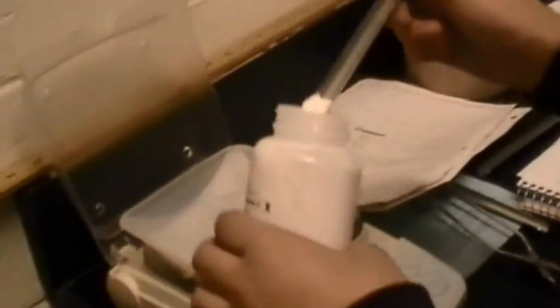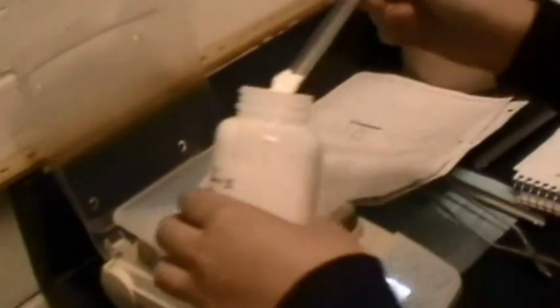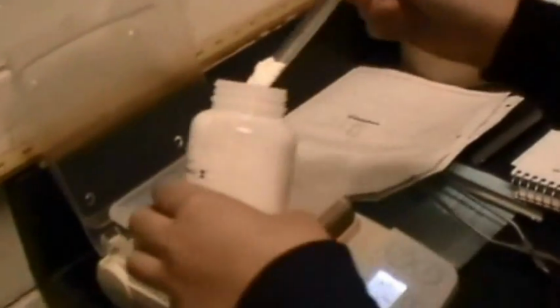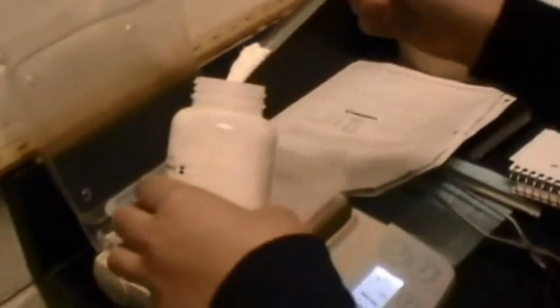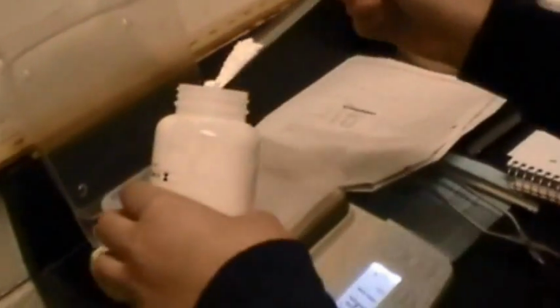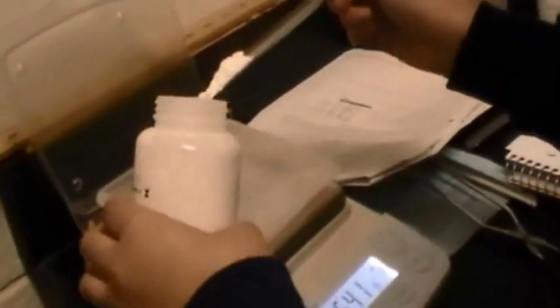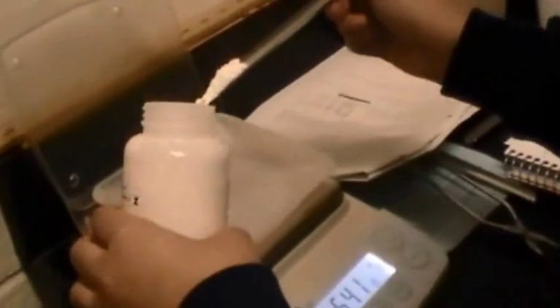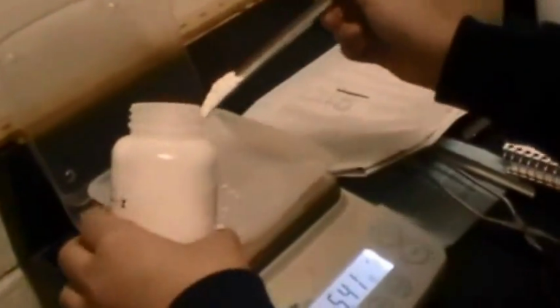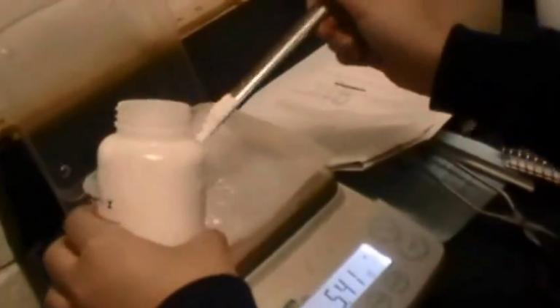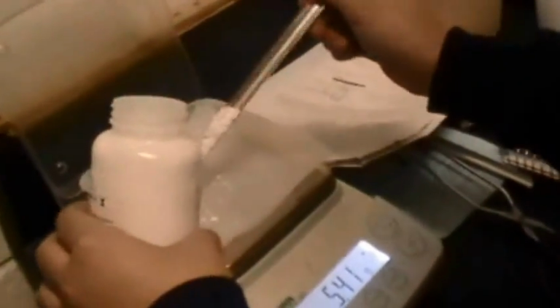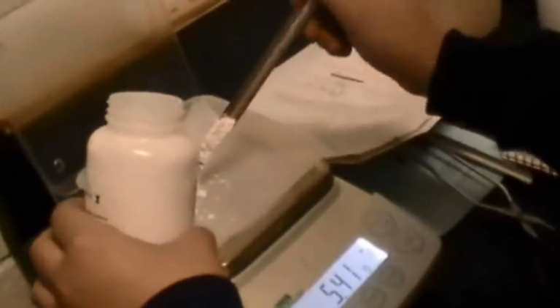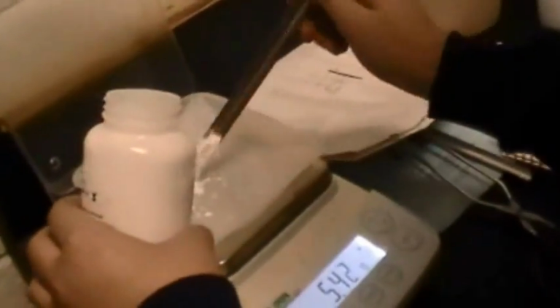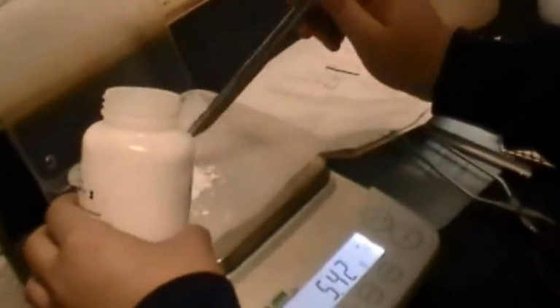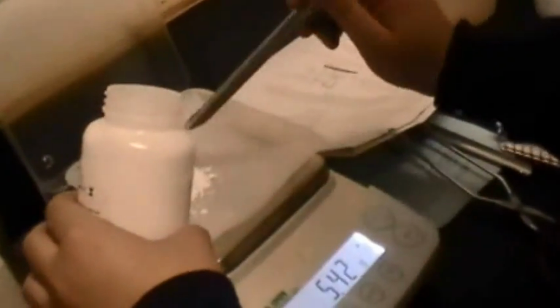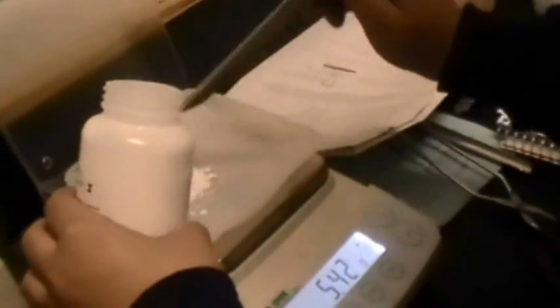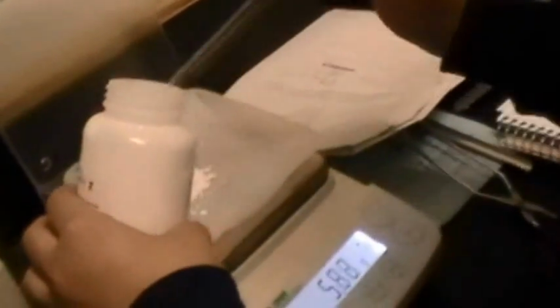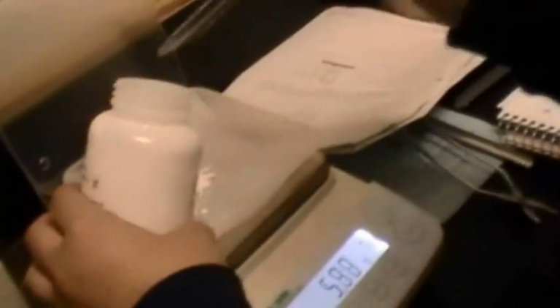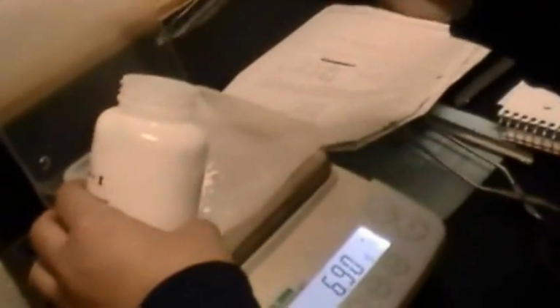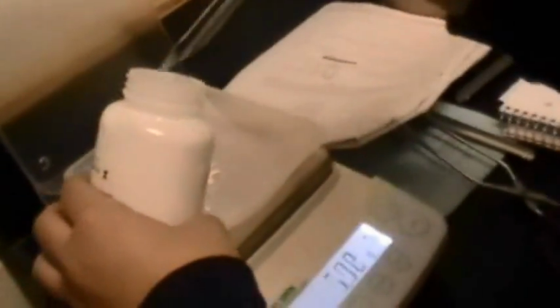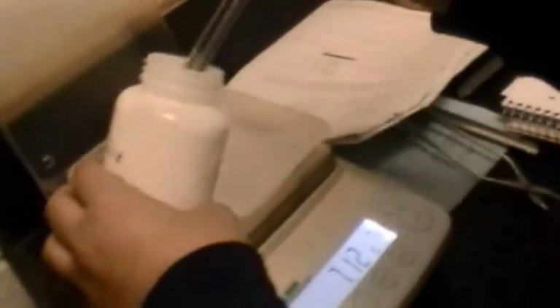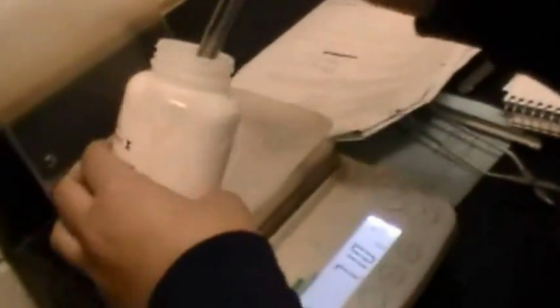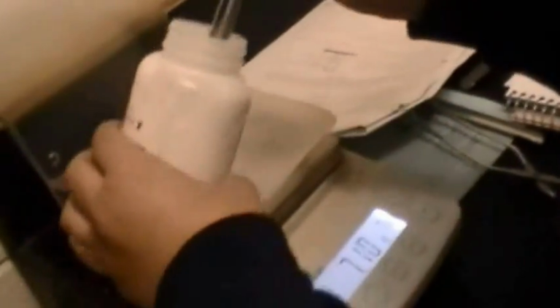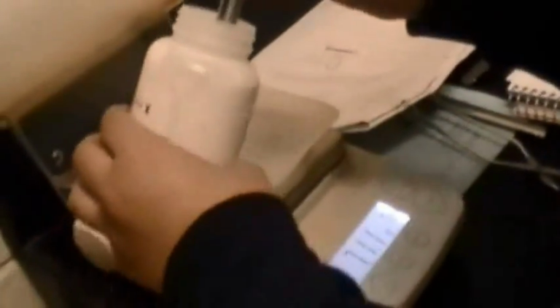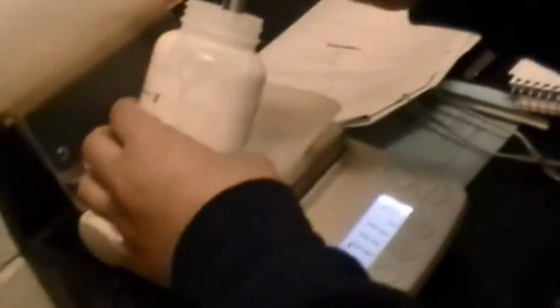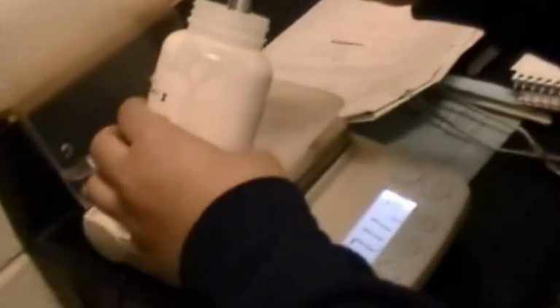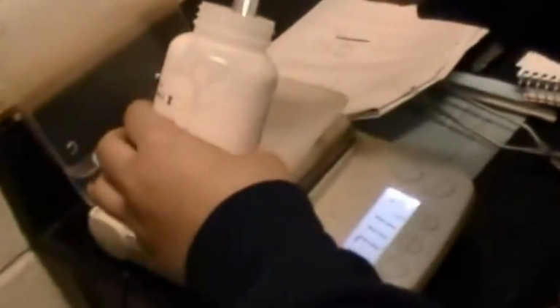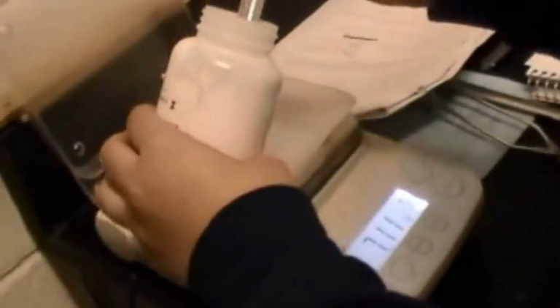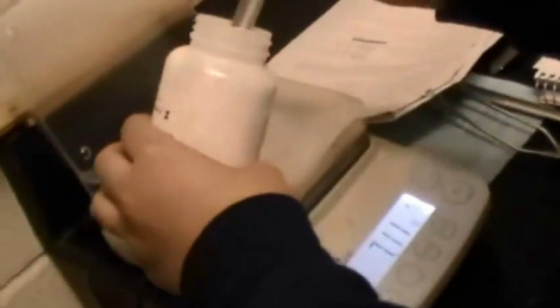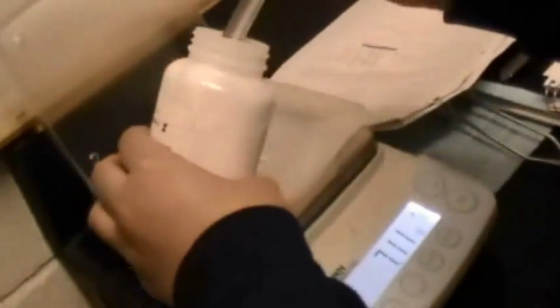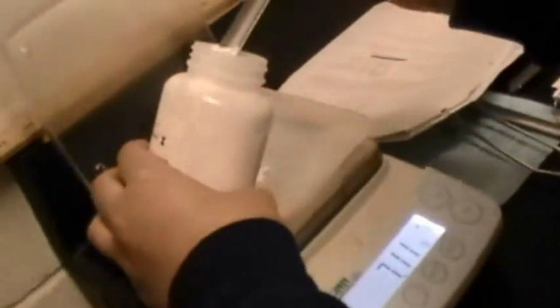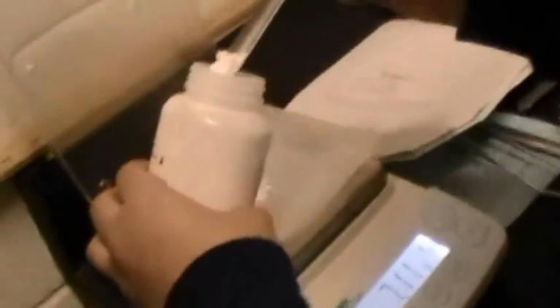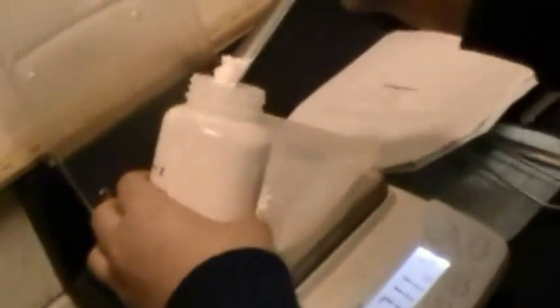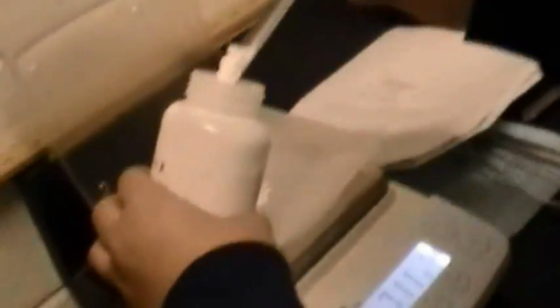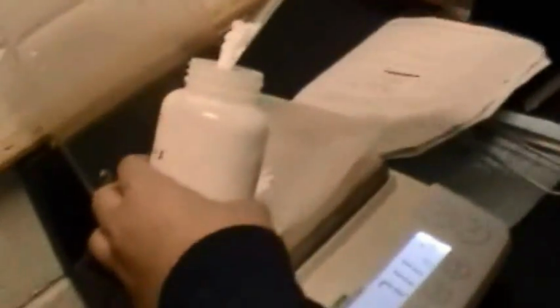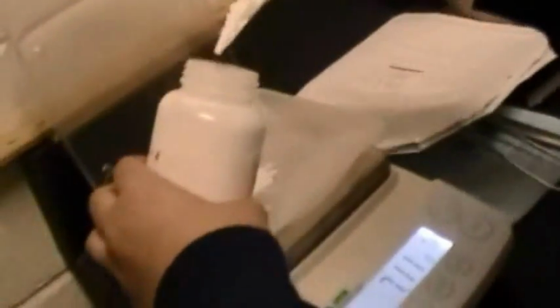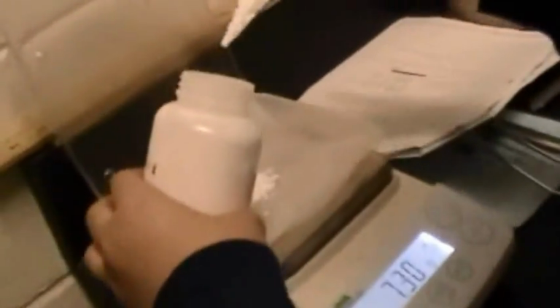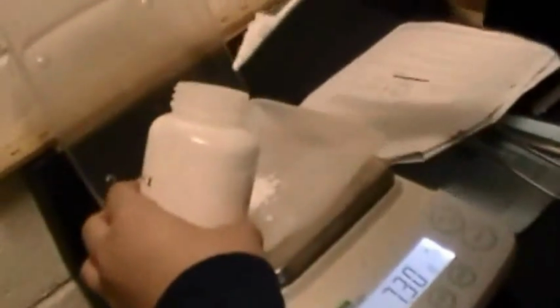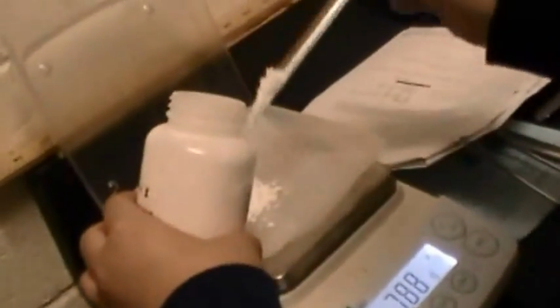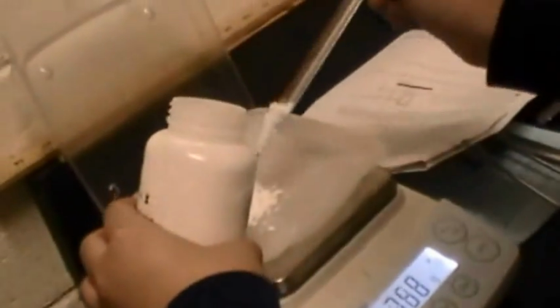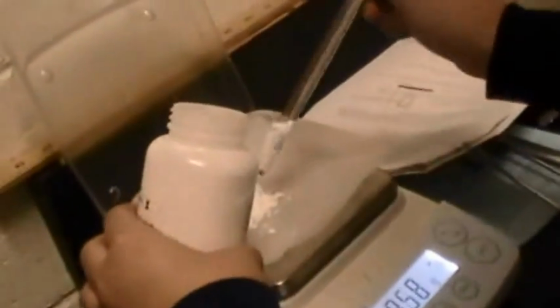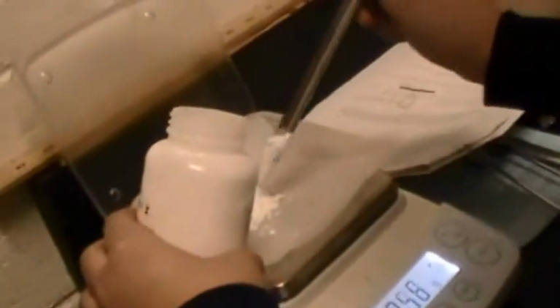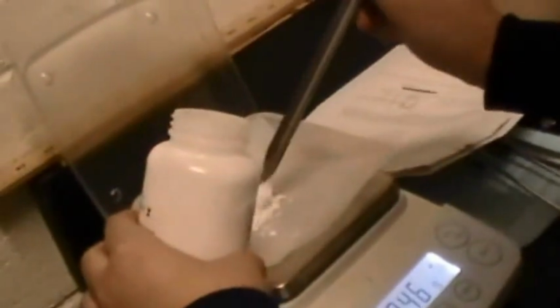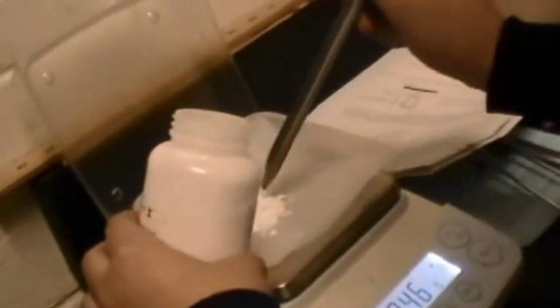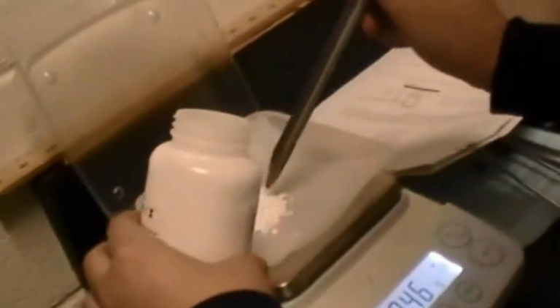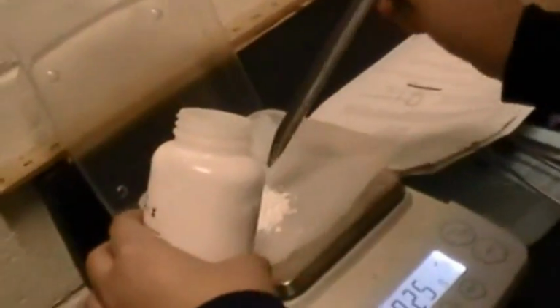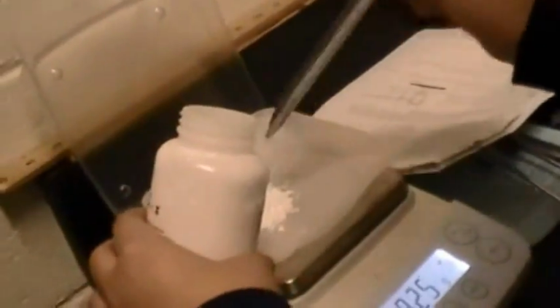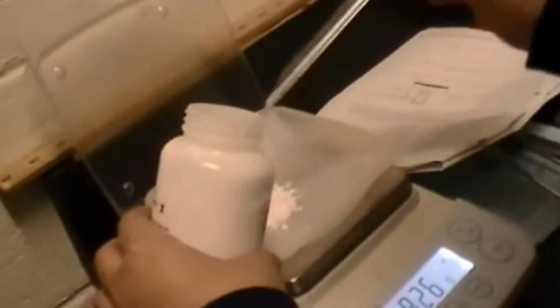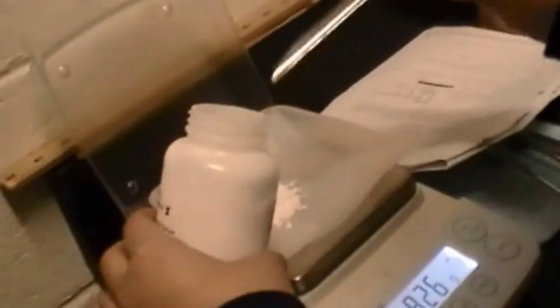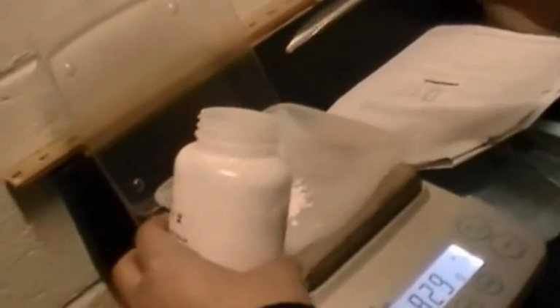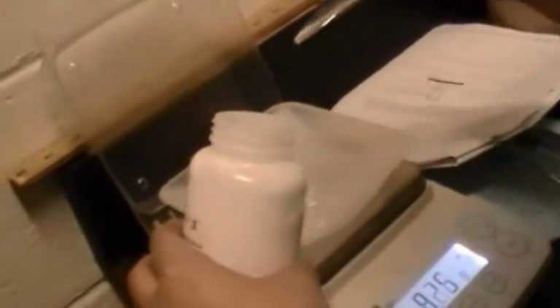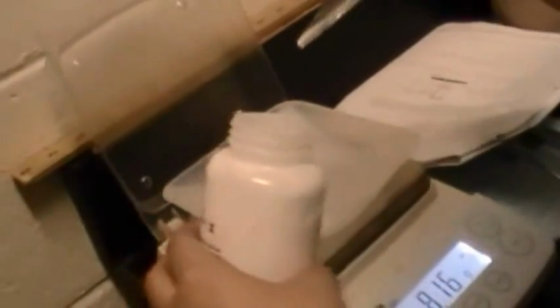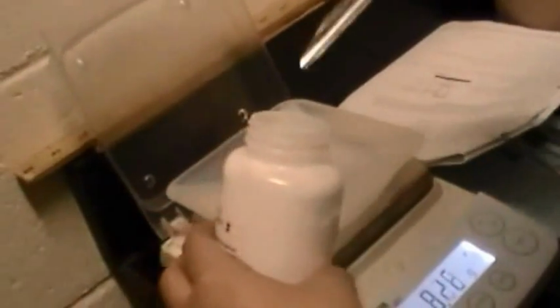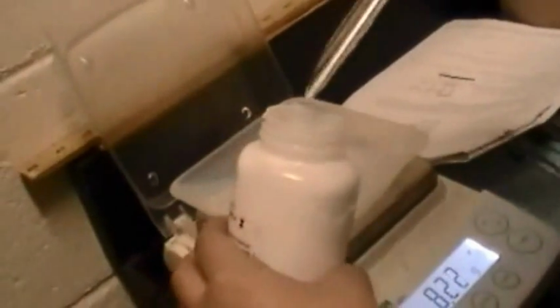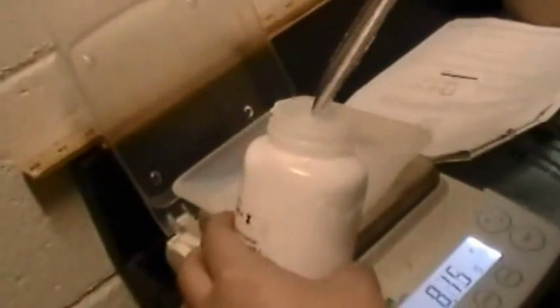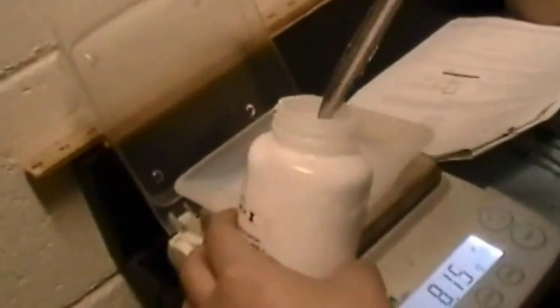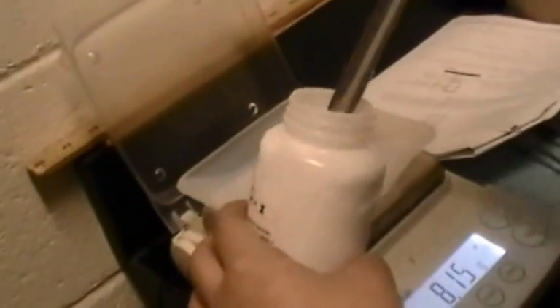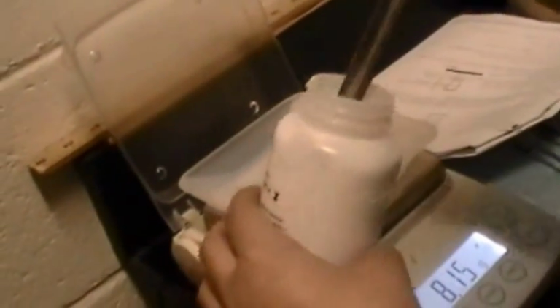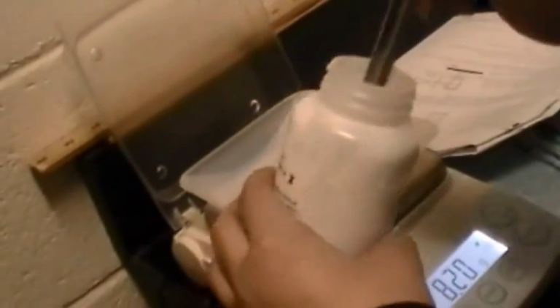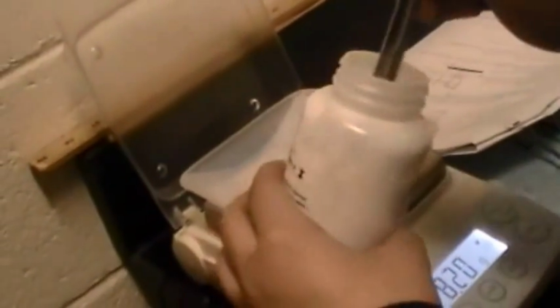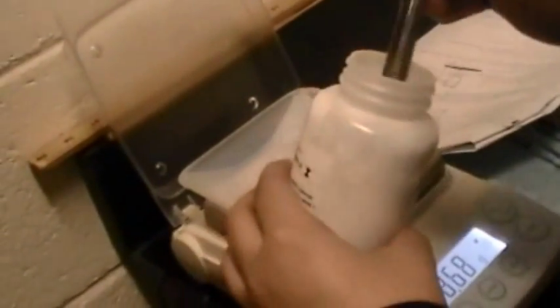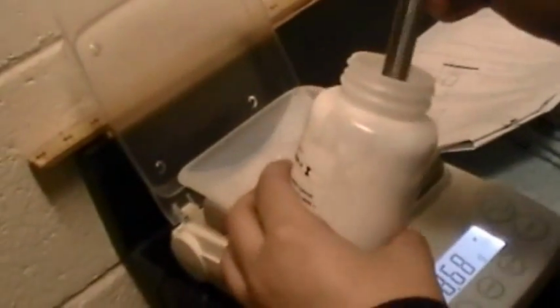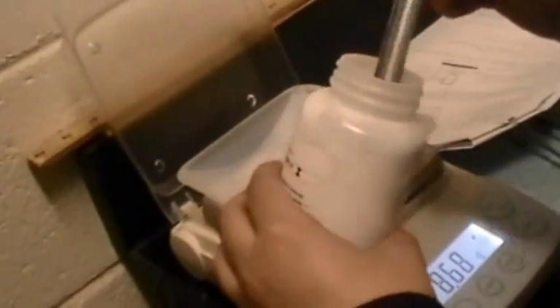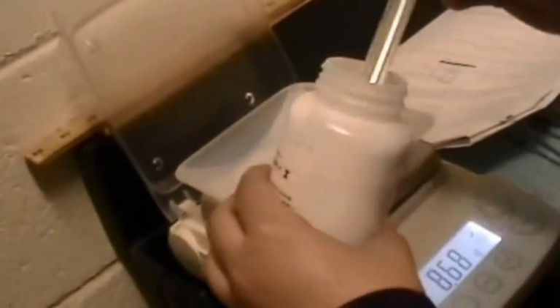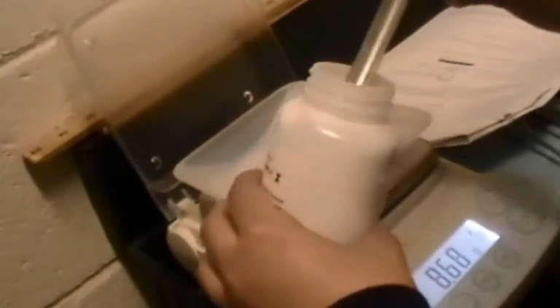The tray mass is 541 grams, and we're going to try to get the total mass to 1041 grams.